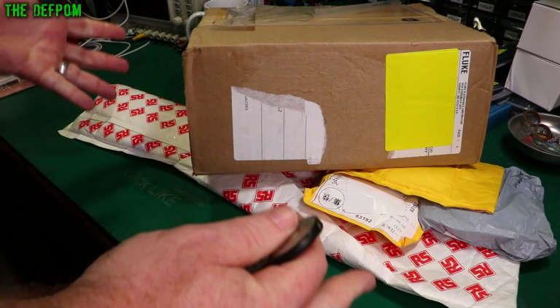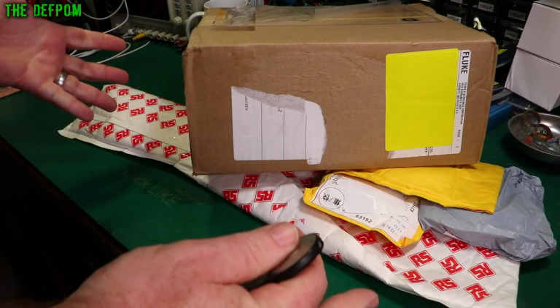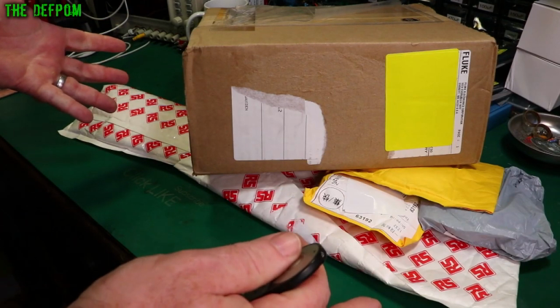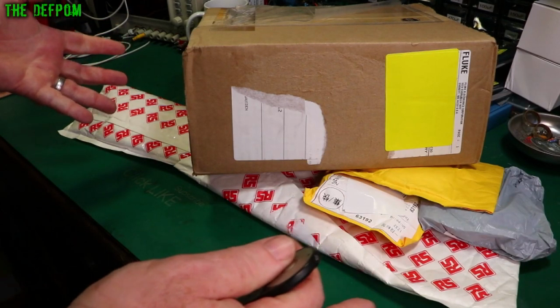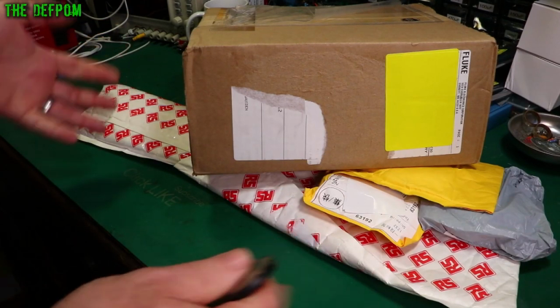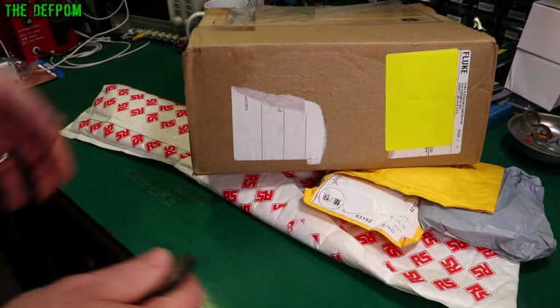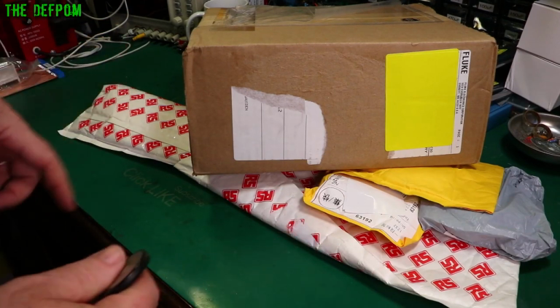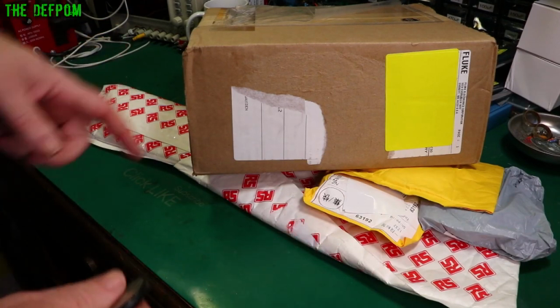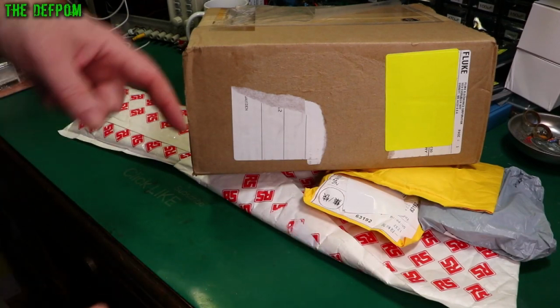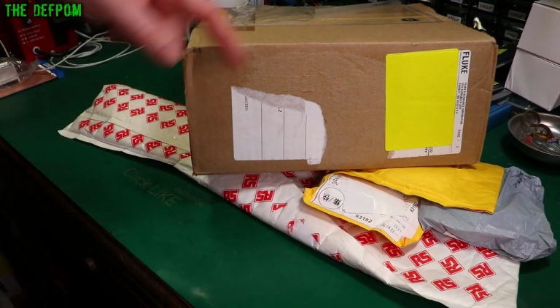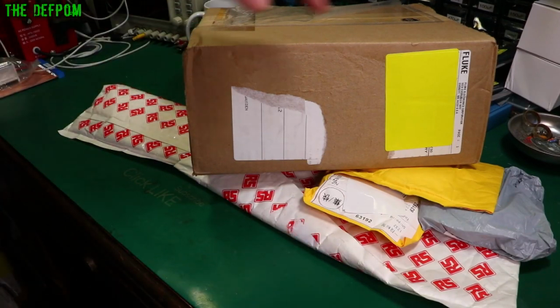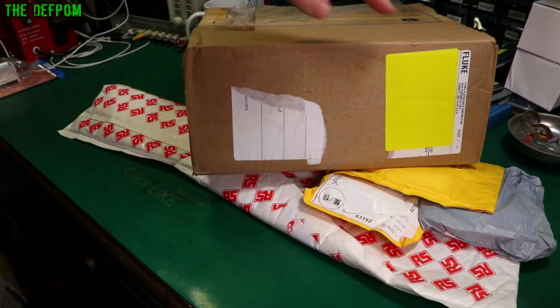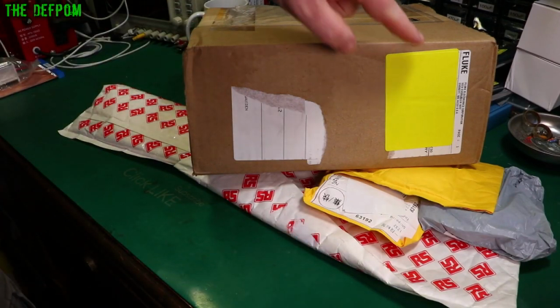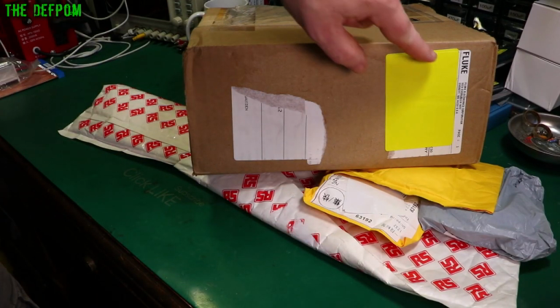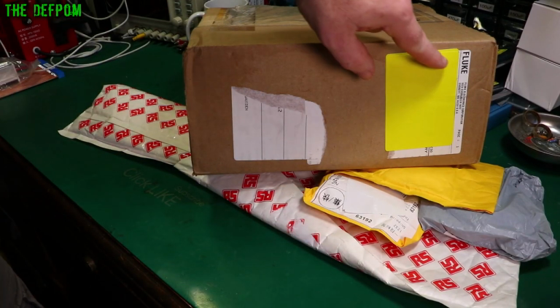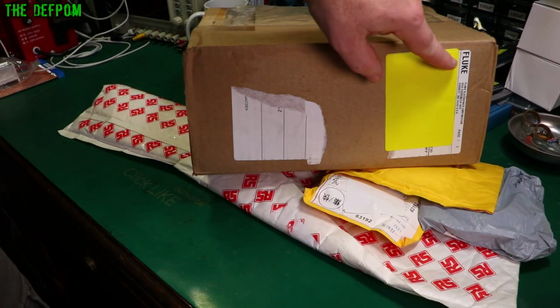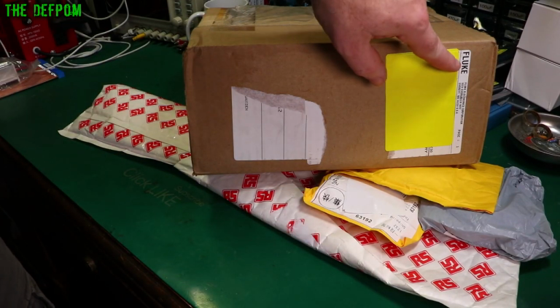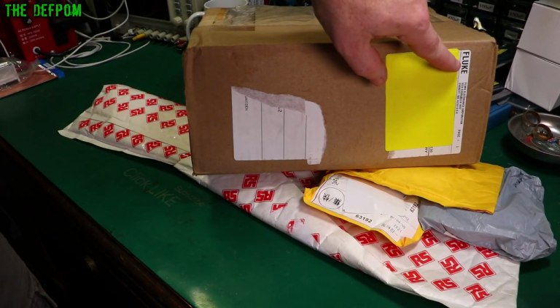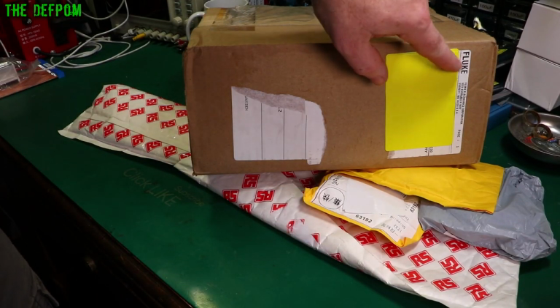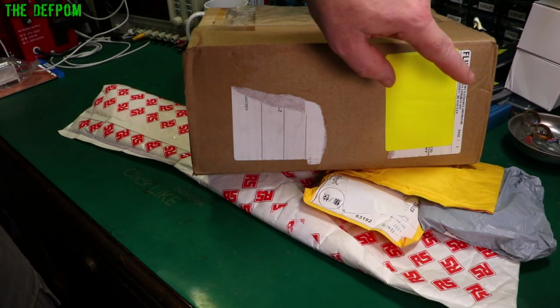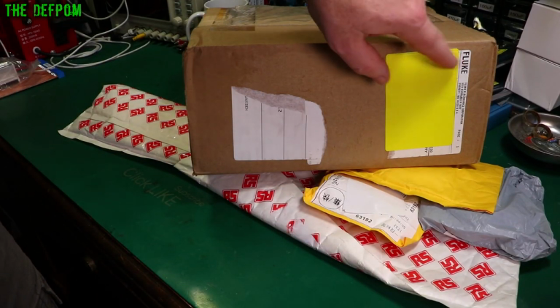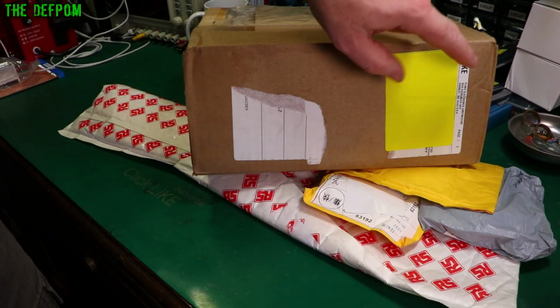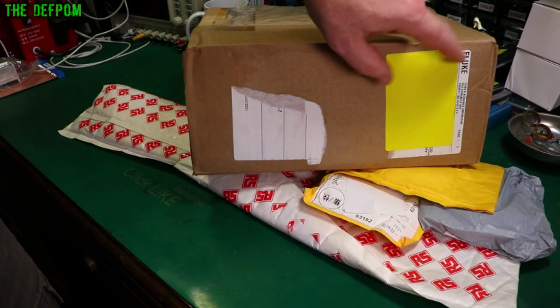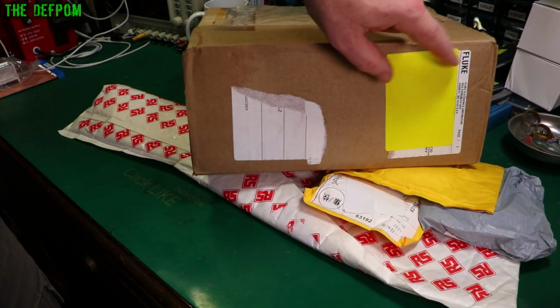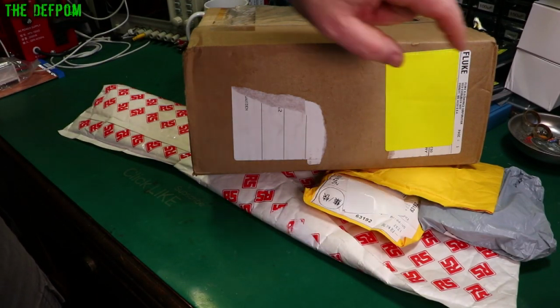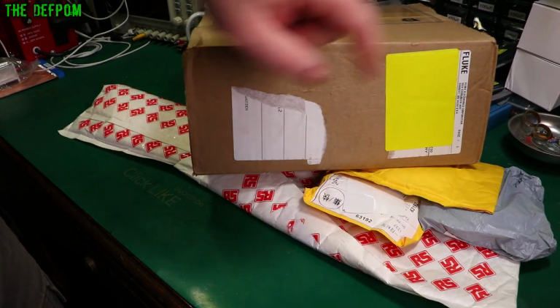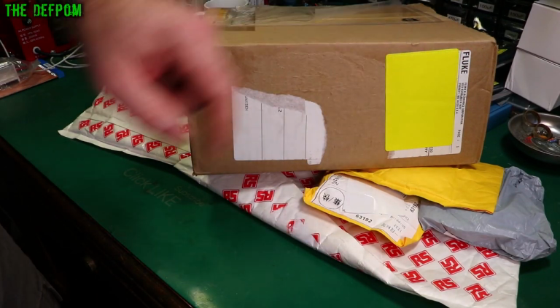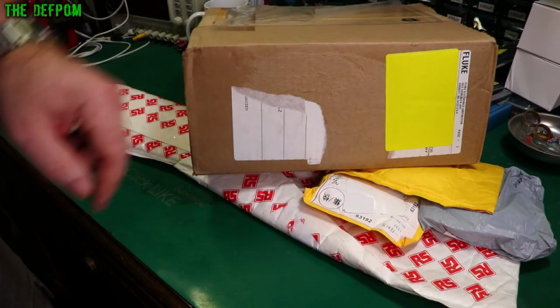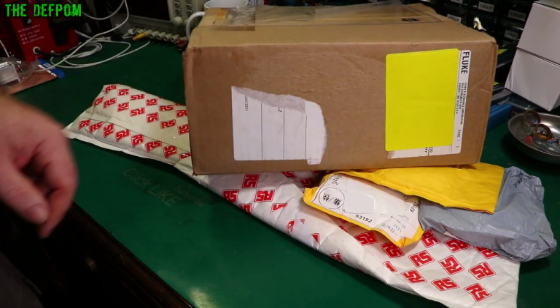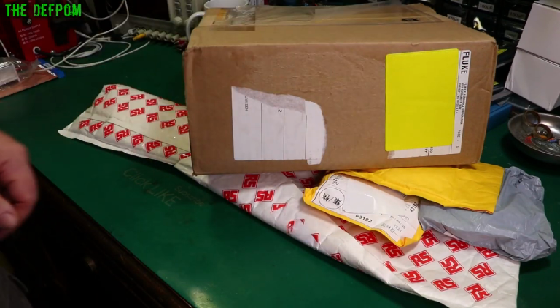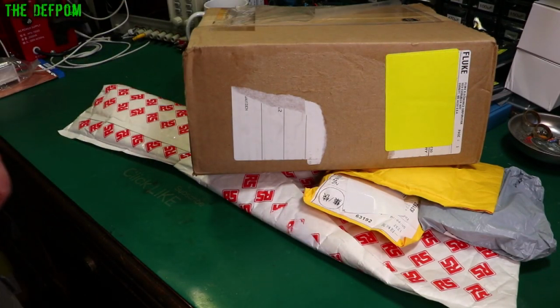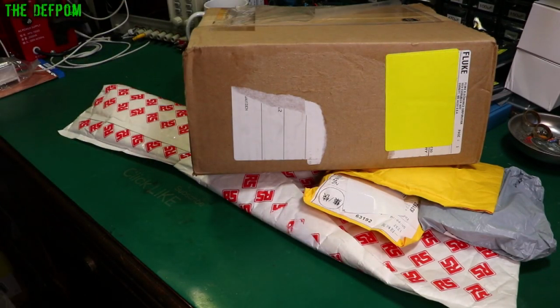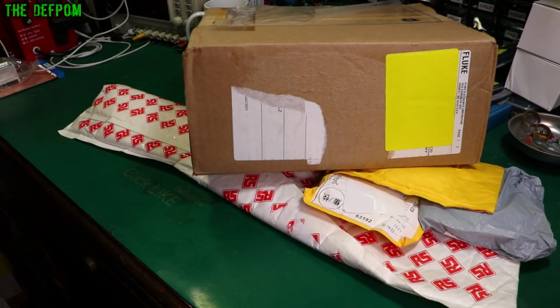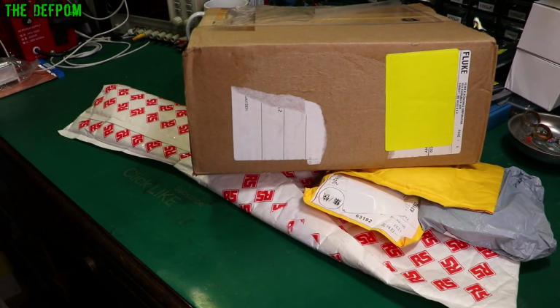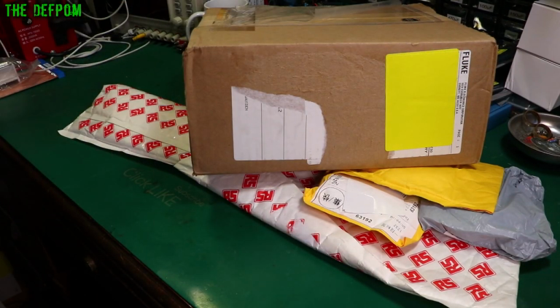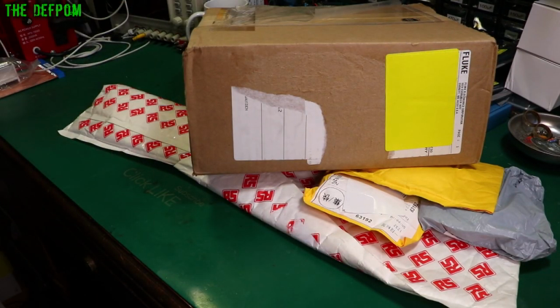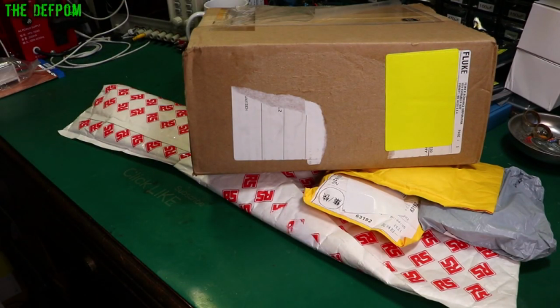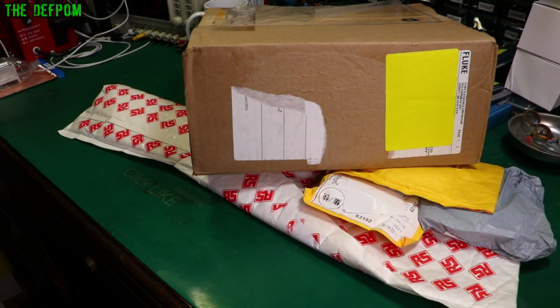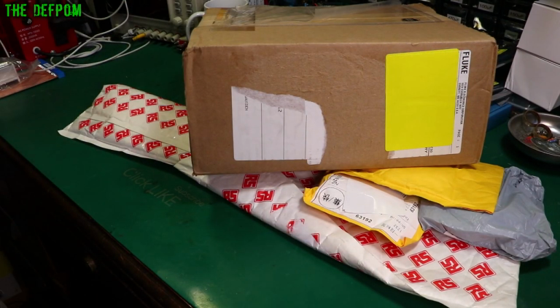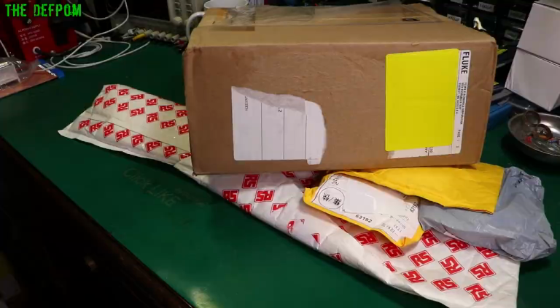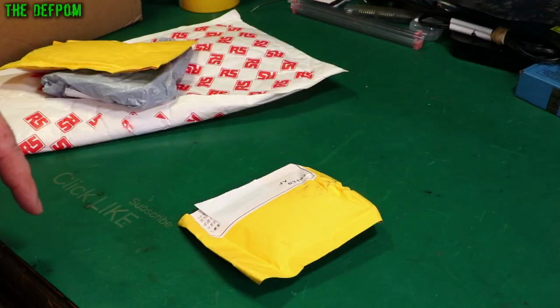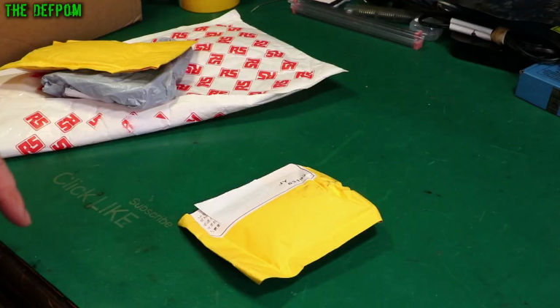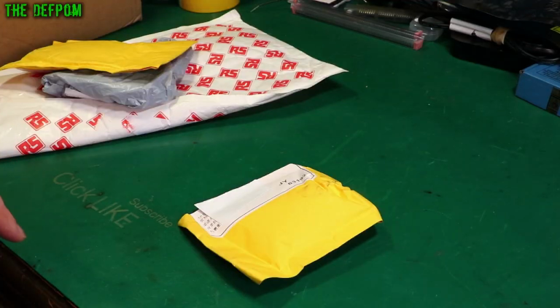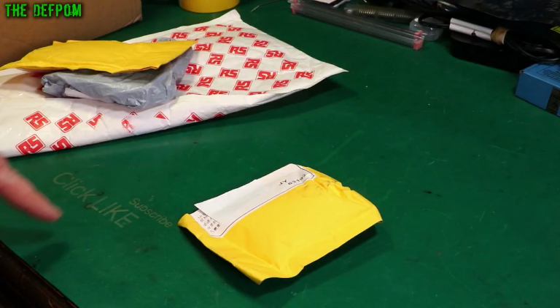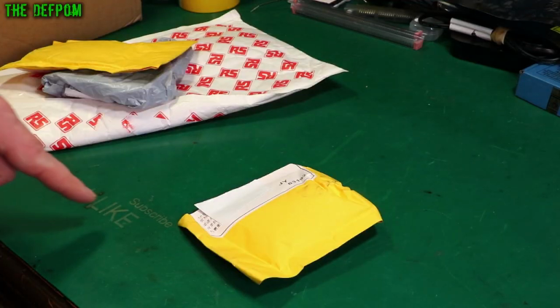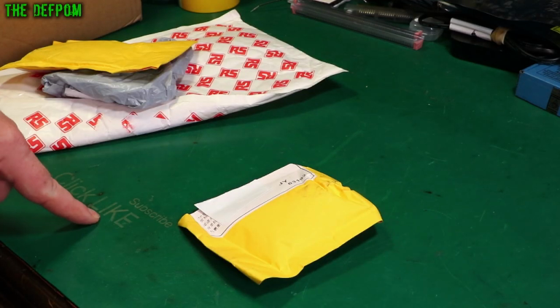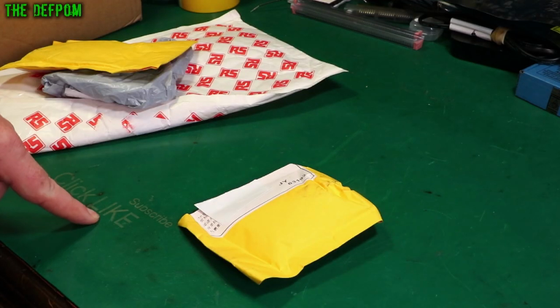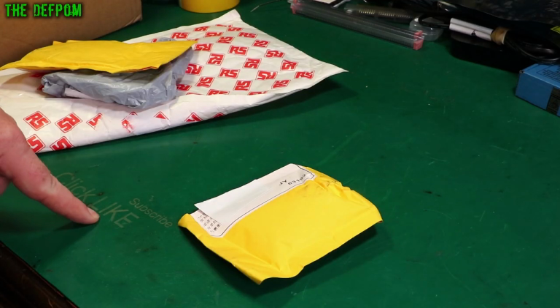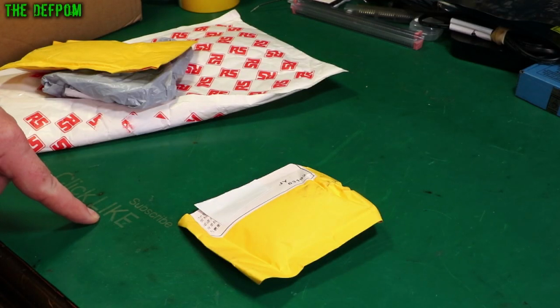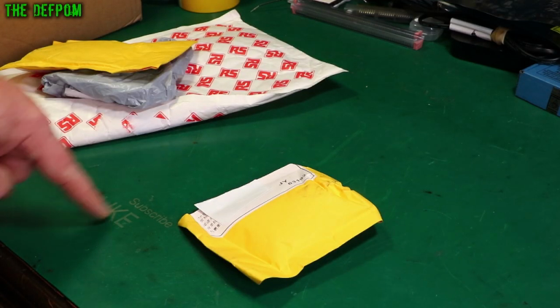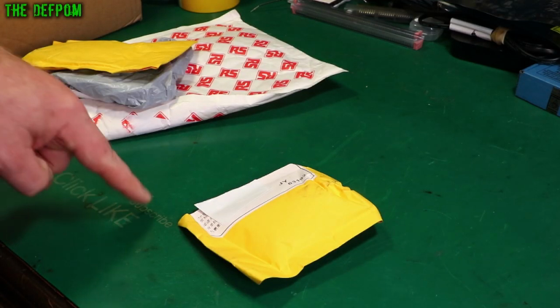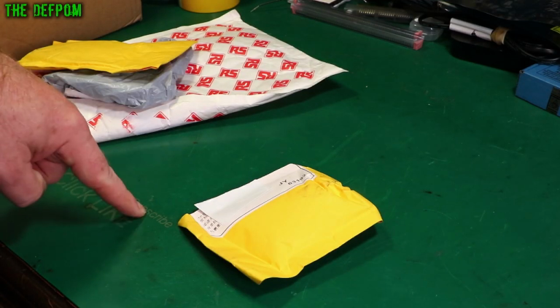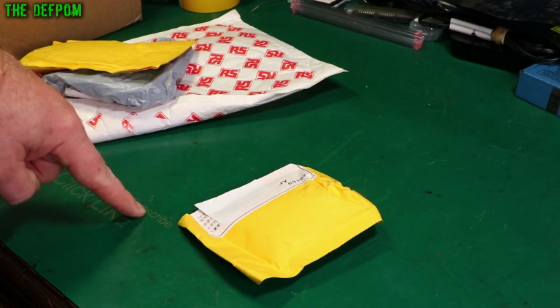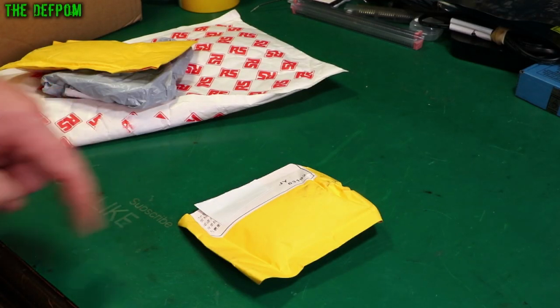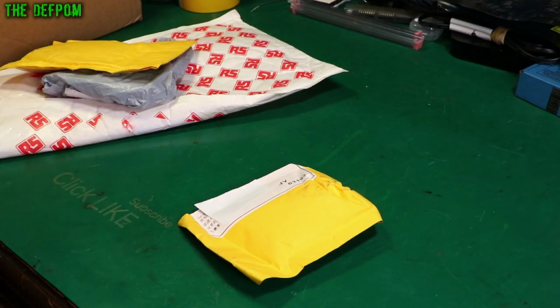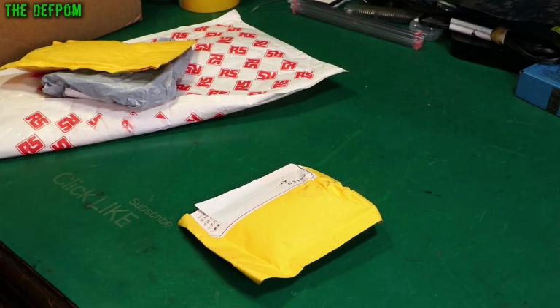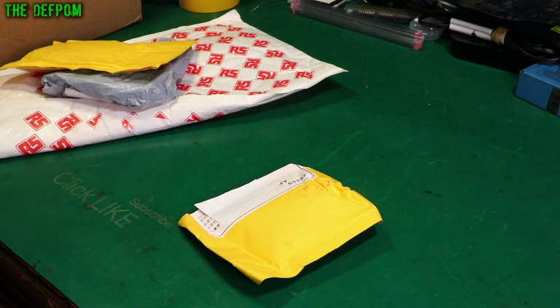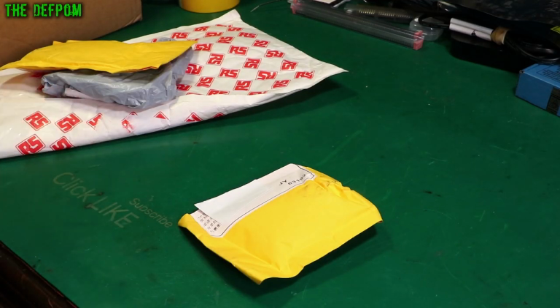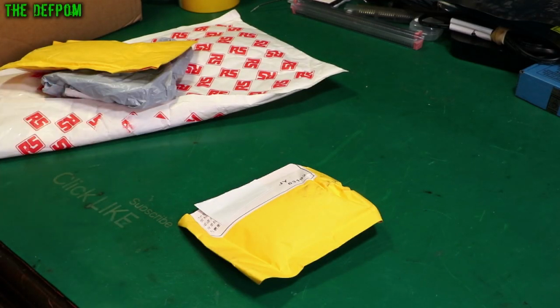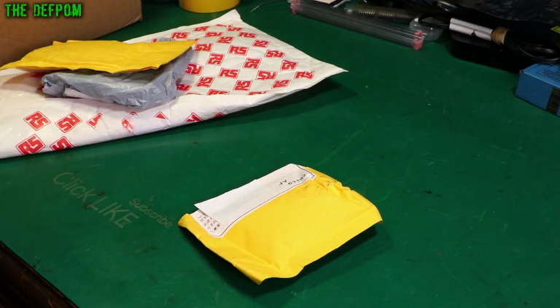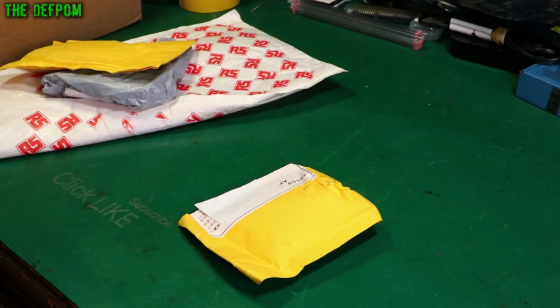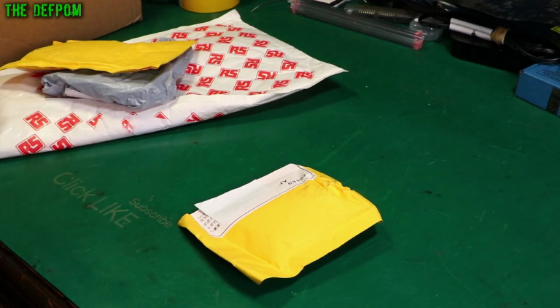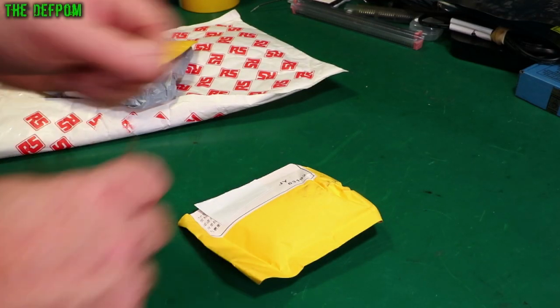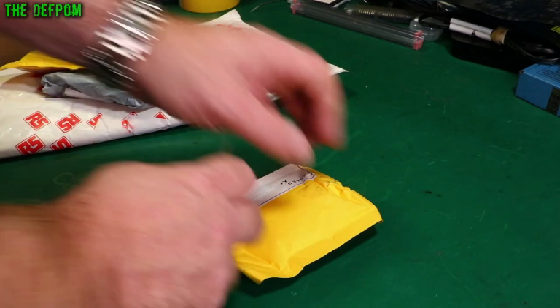Mailbag time! We've got another thing here from Fluke. I wonder what this is? Don't forget to click like and subscribe if it's your first time here.